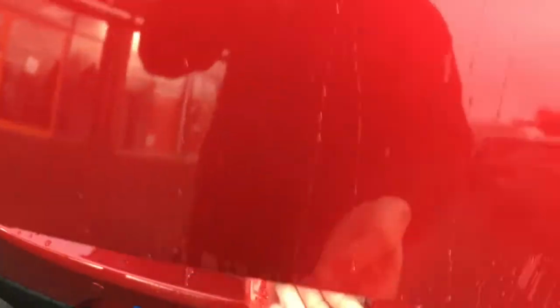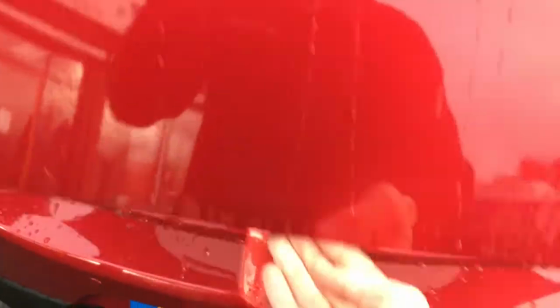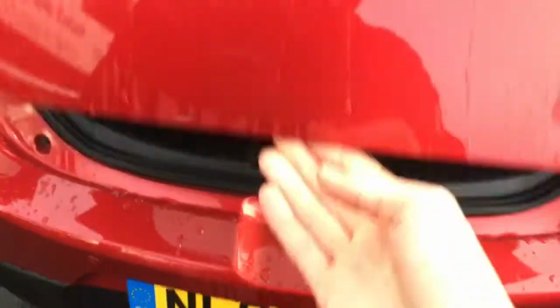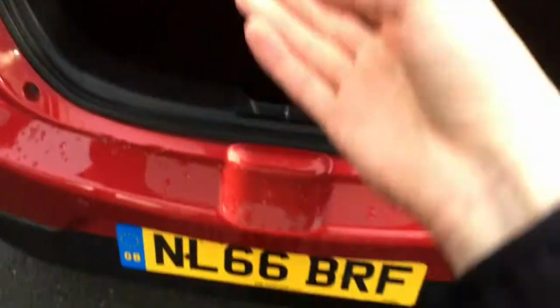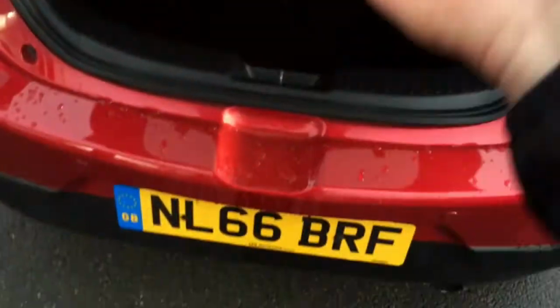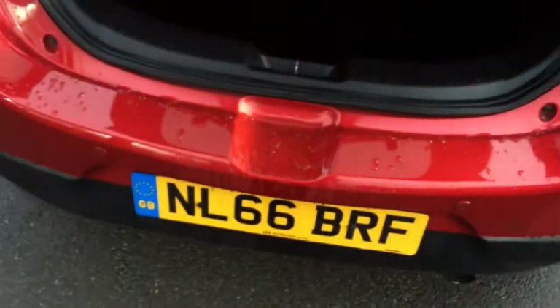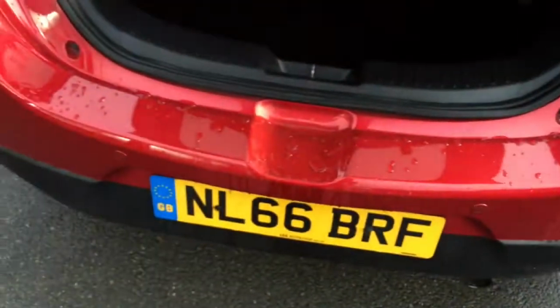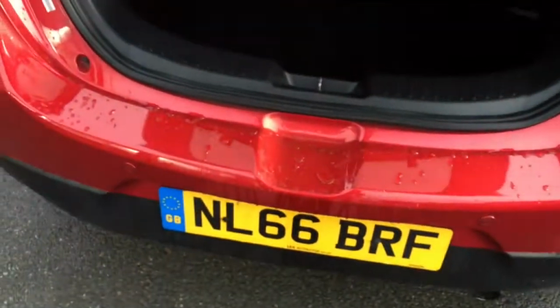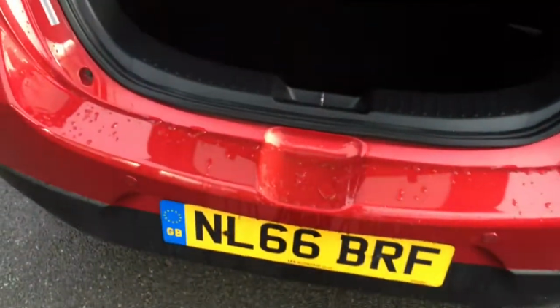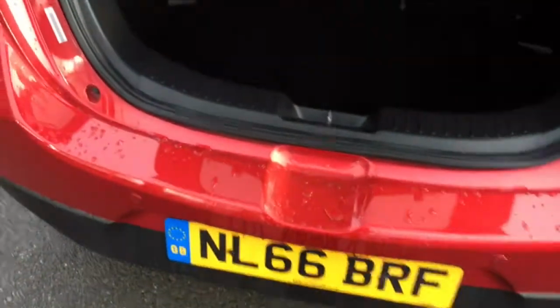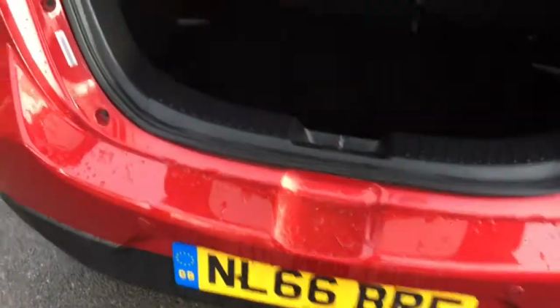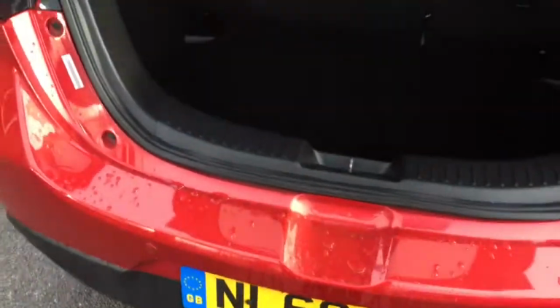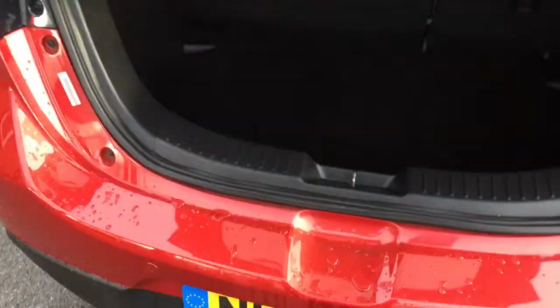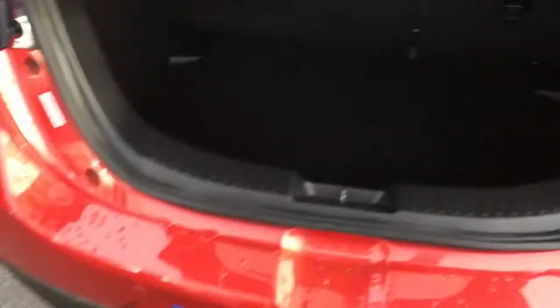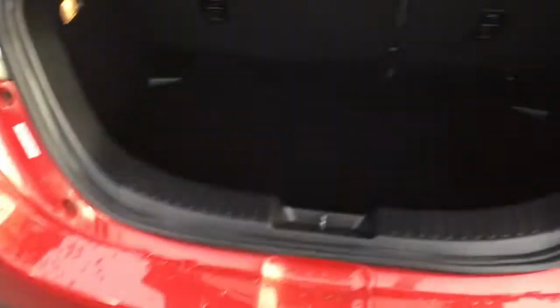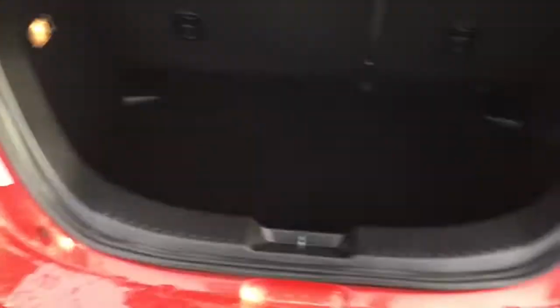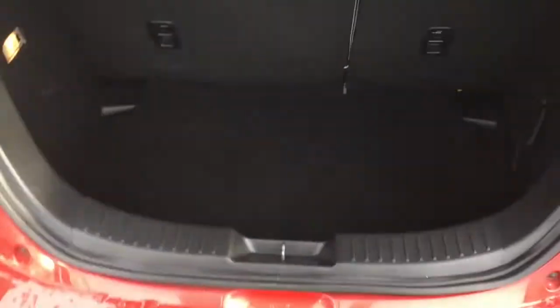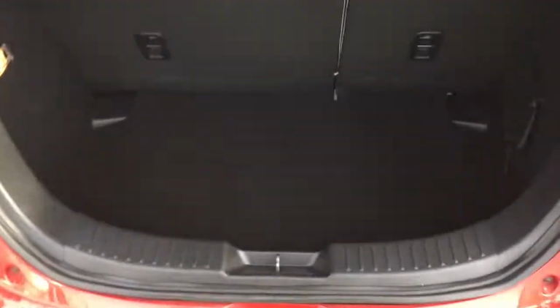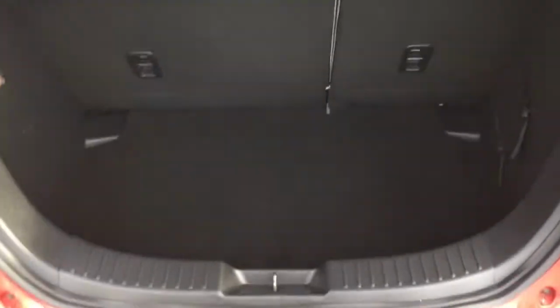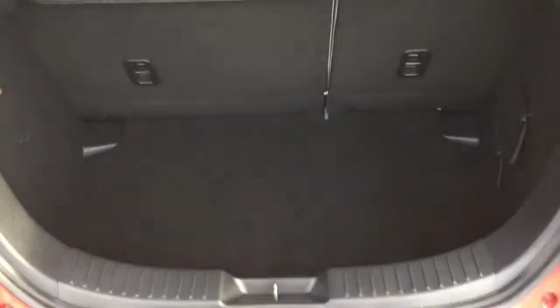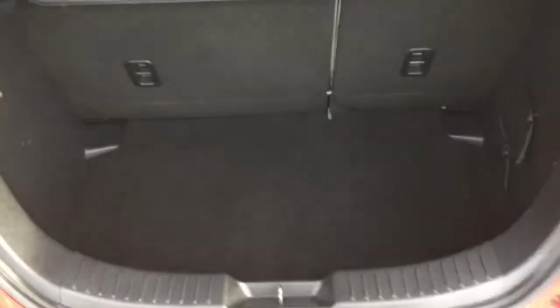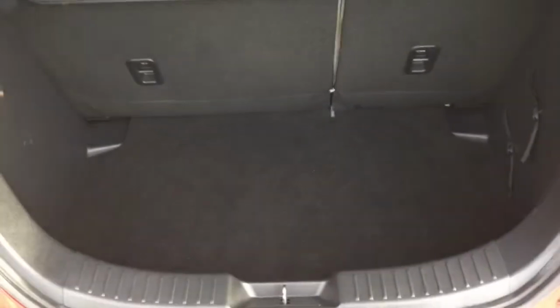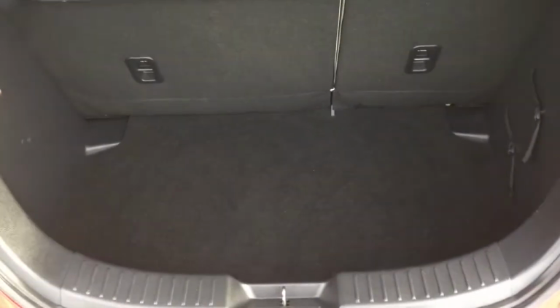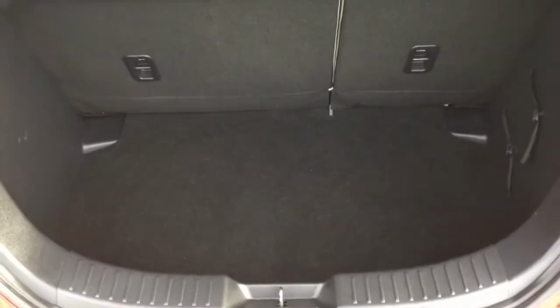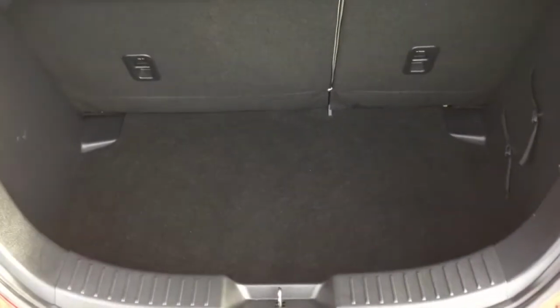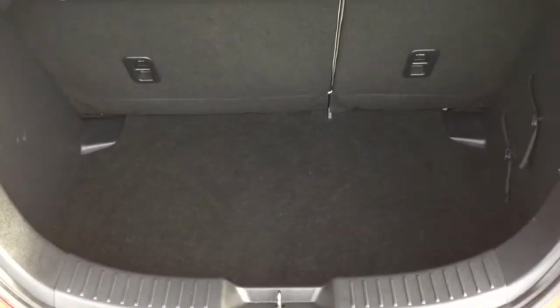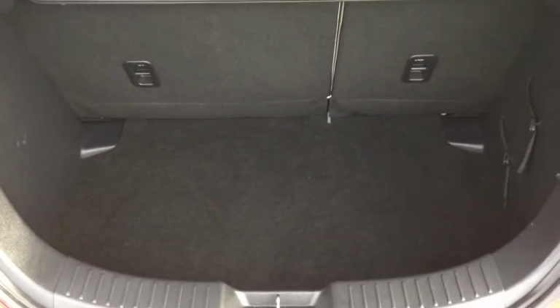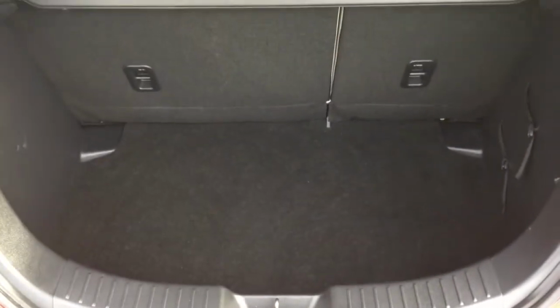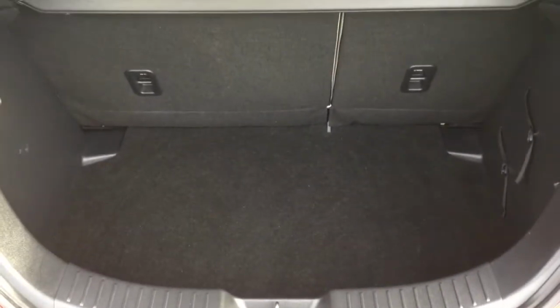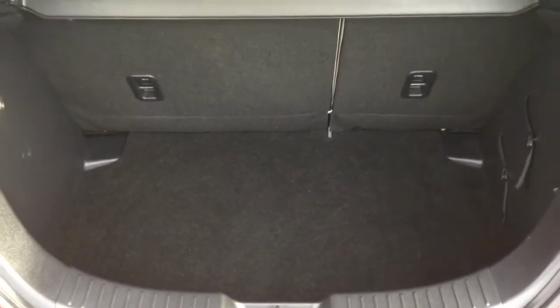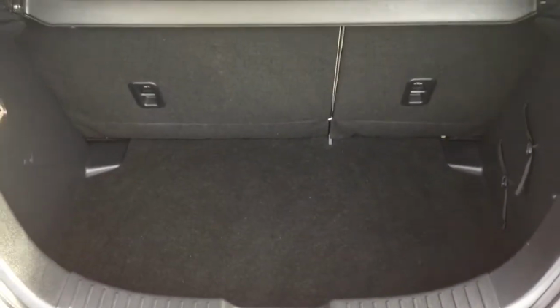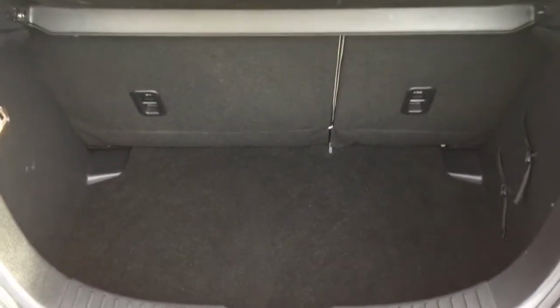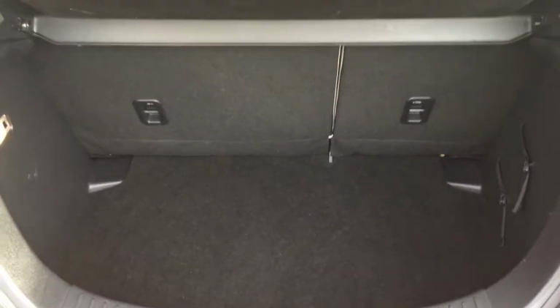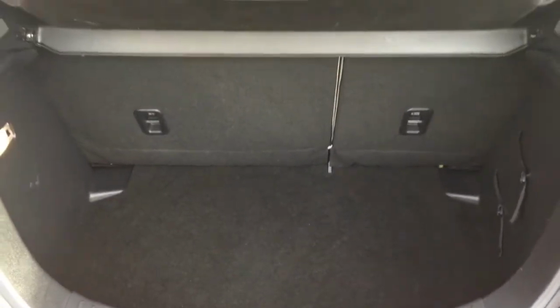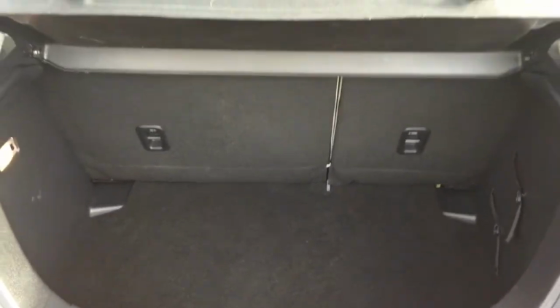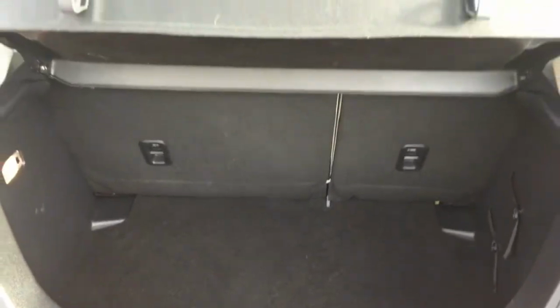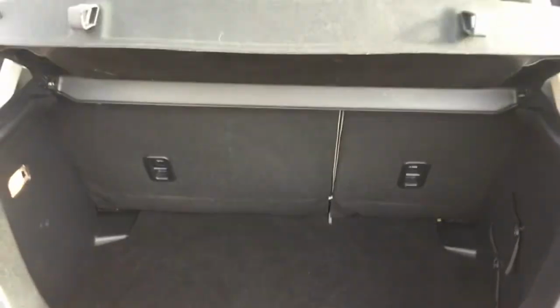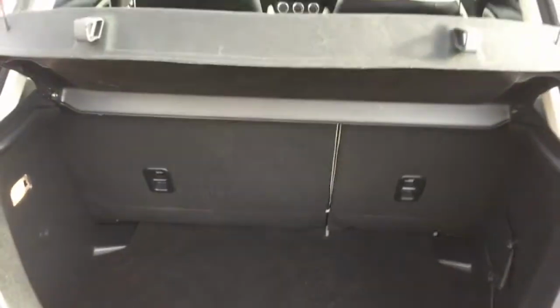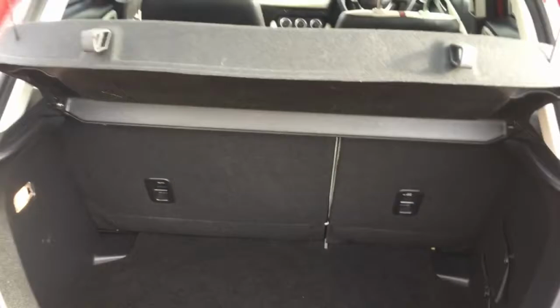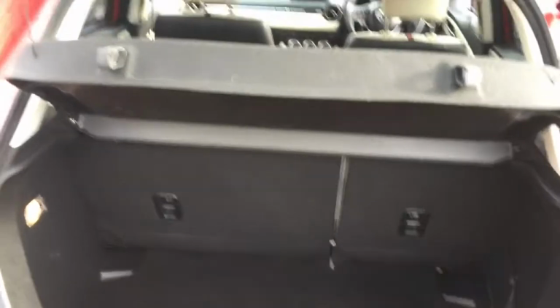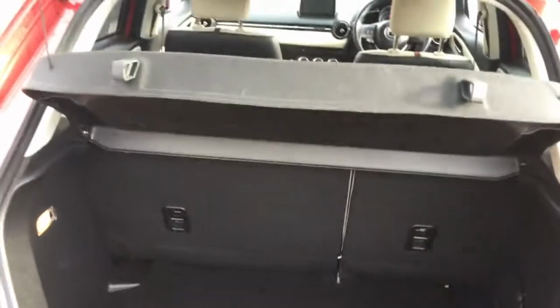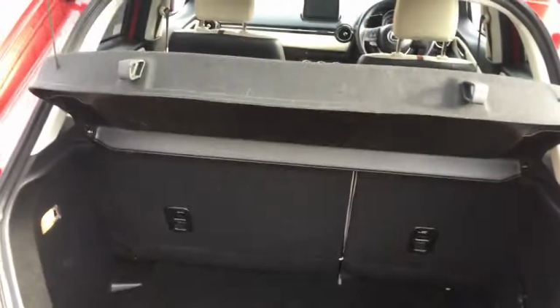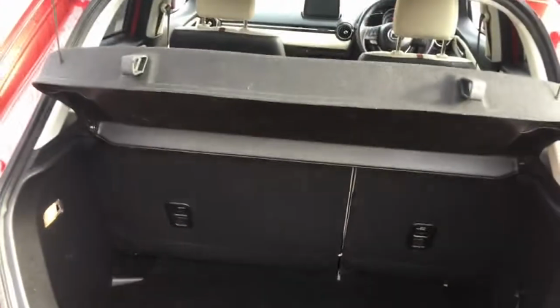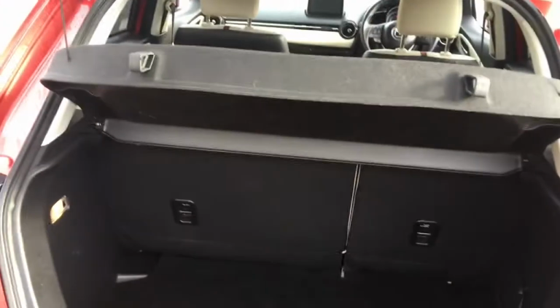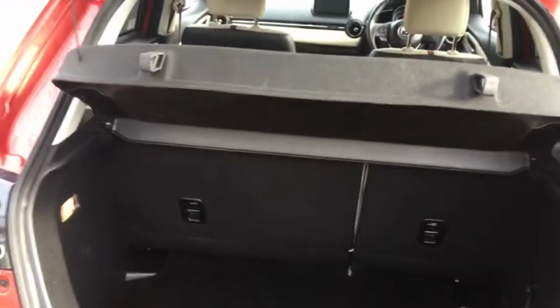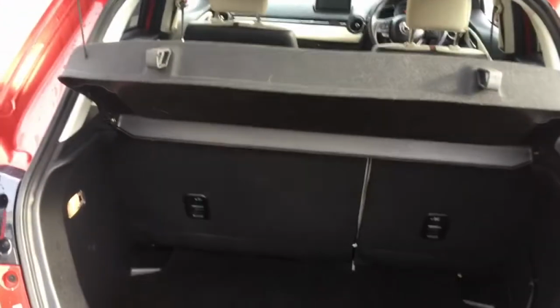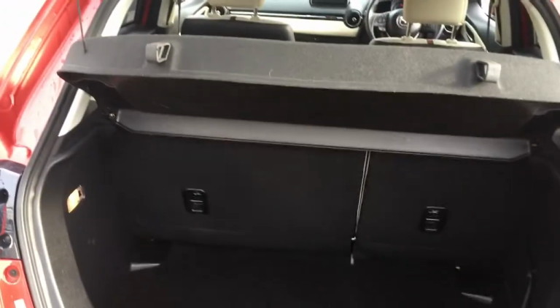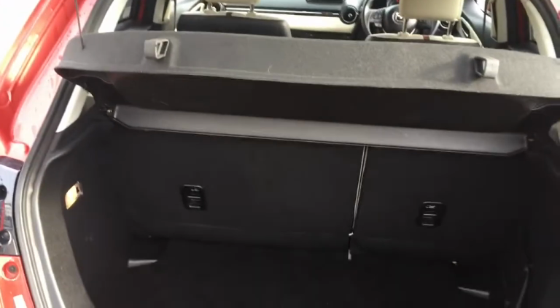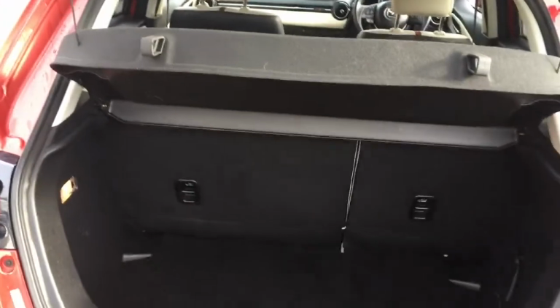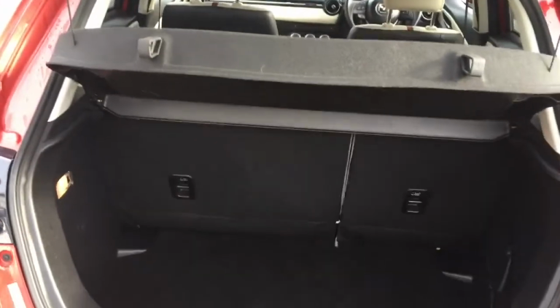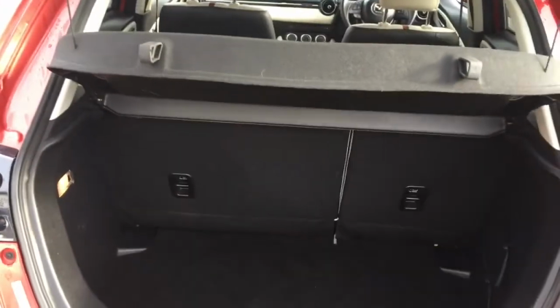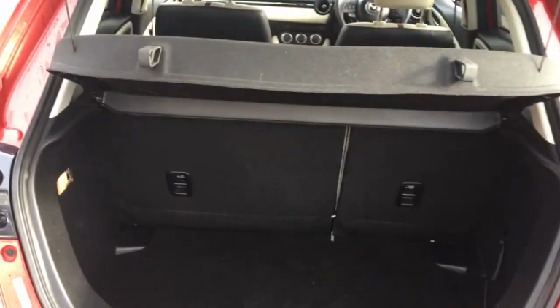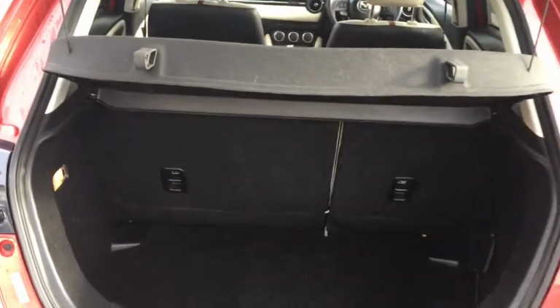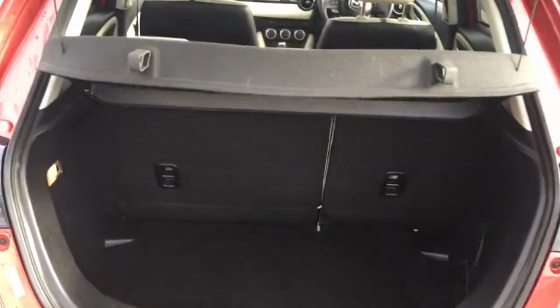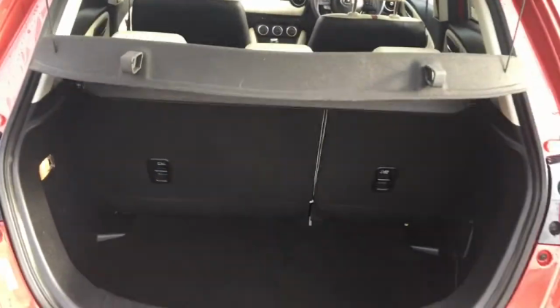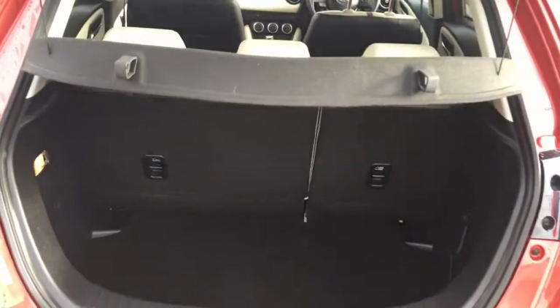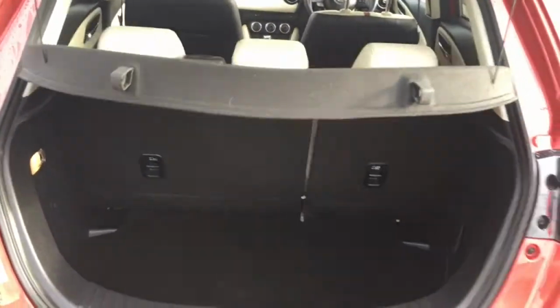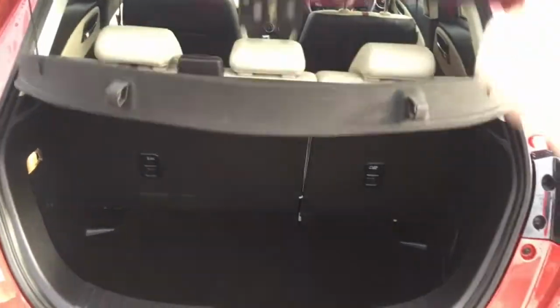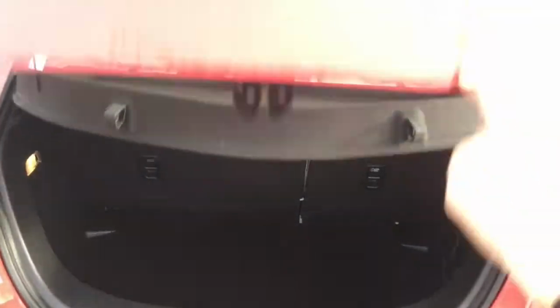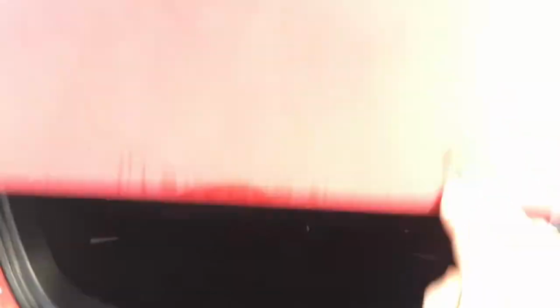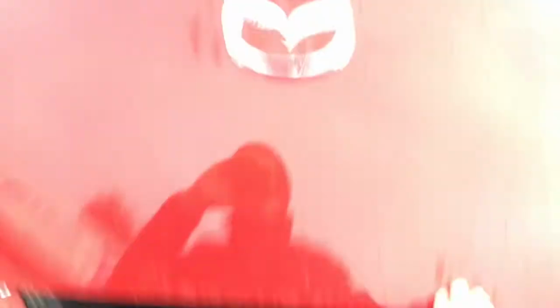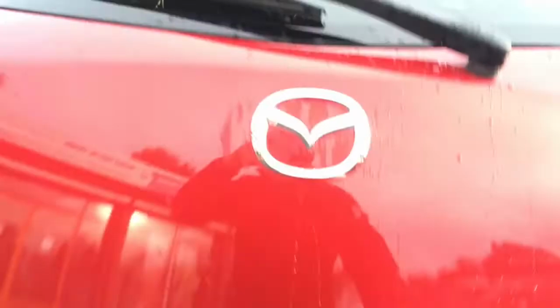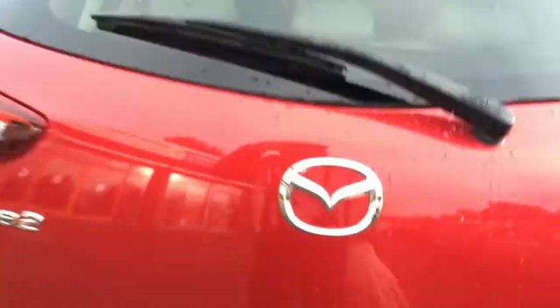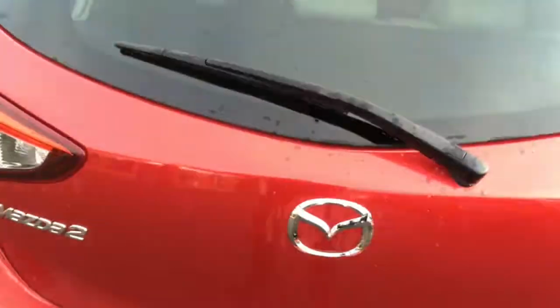Just opening up the boot — there's a nice deep loading base so hardly any of the space is wasted, making it a decent sized boot for this class of car.